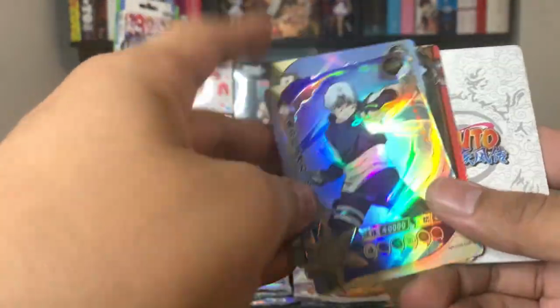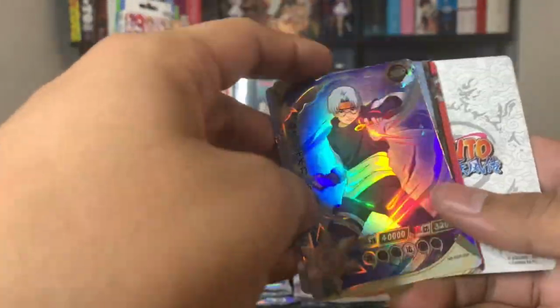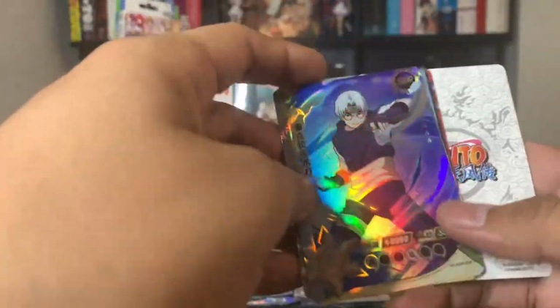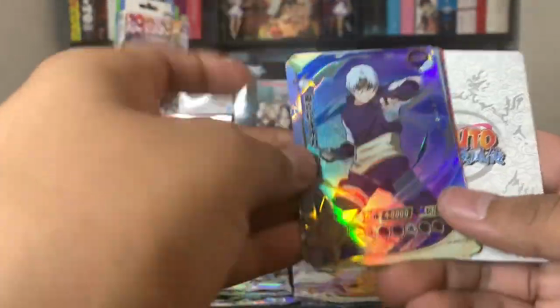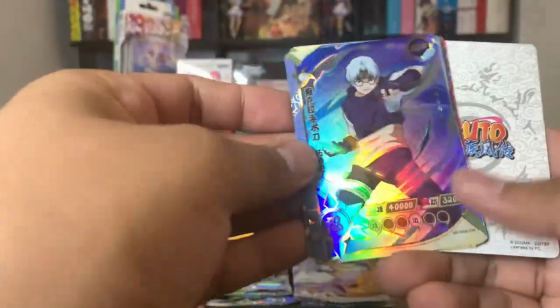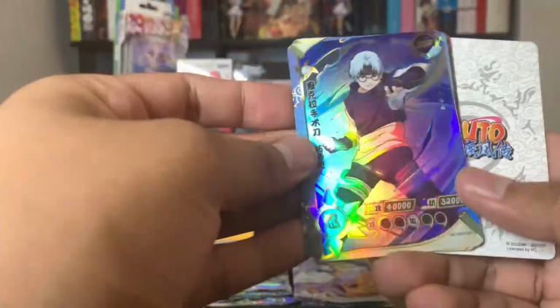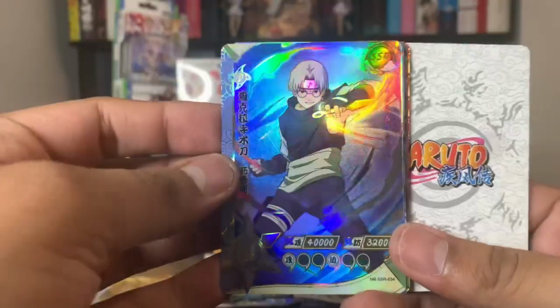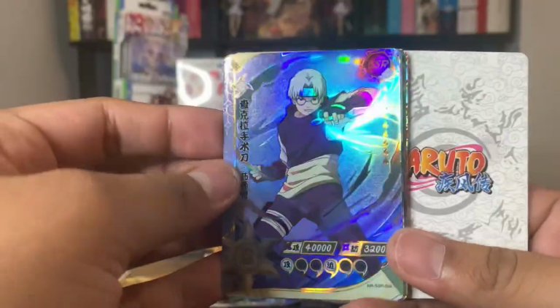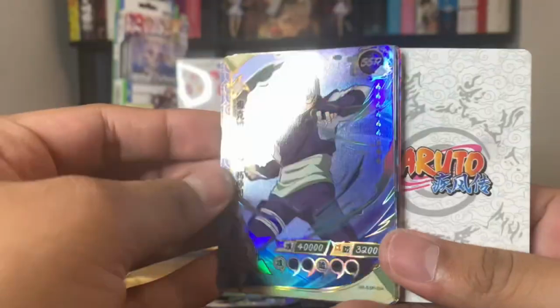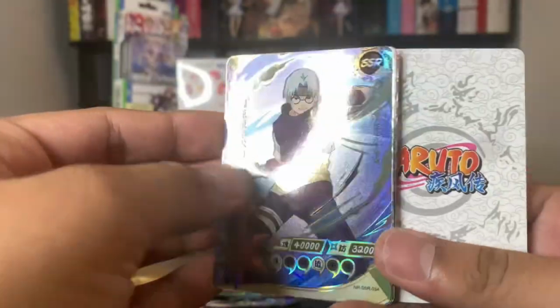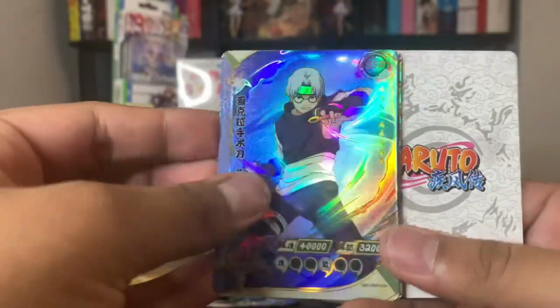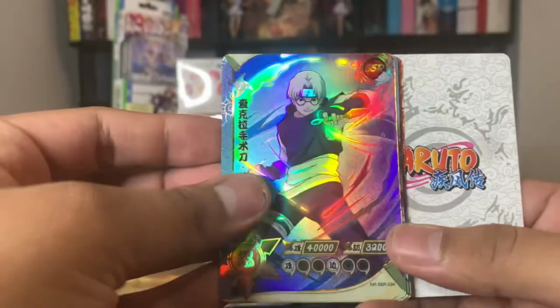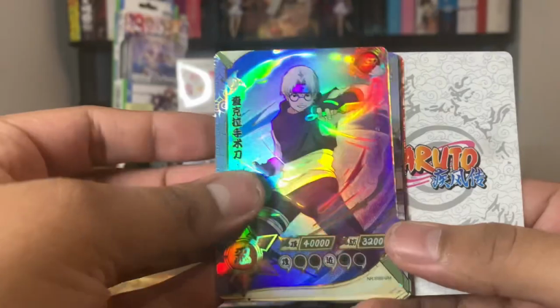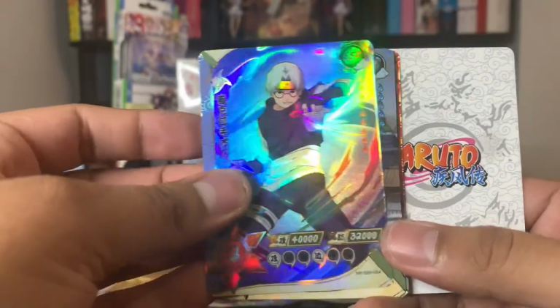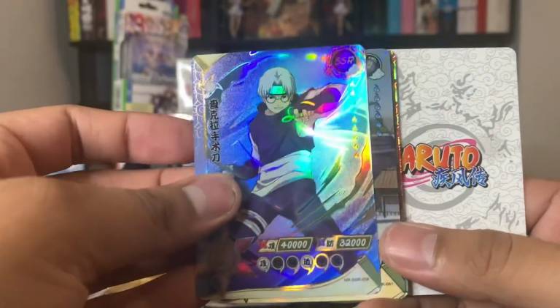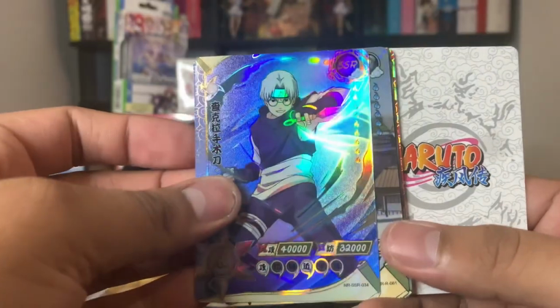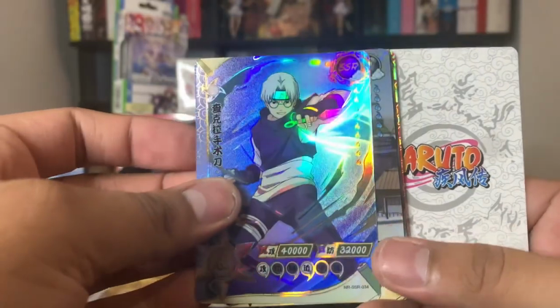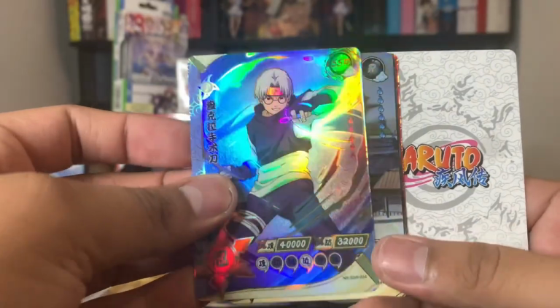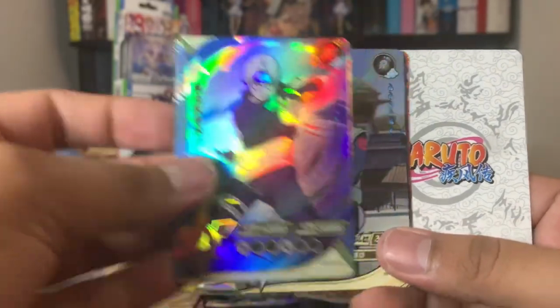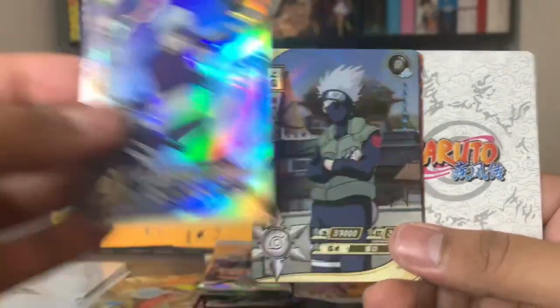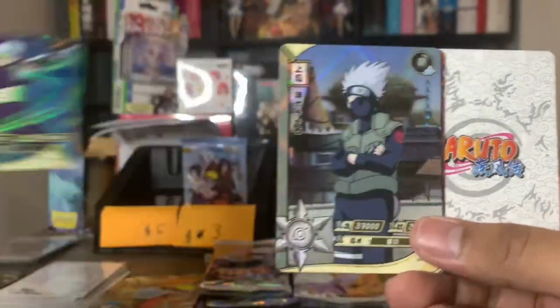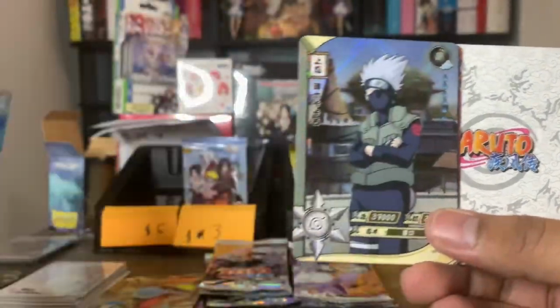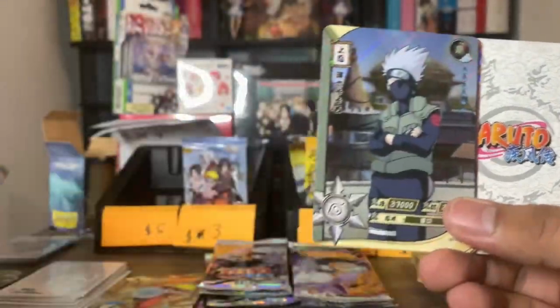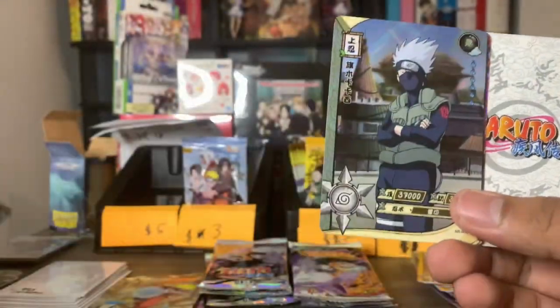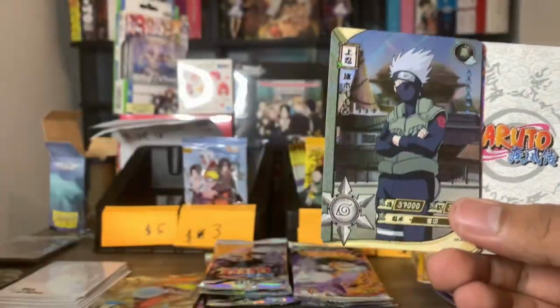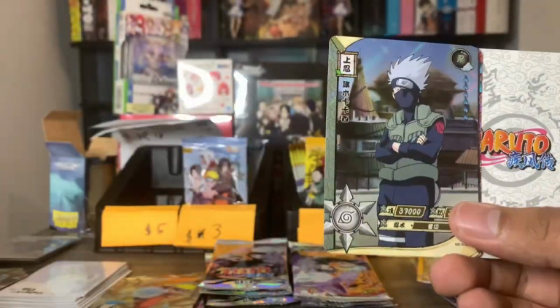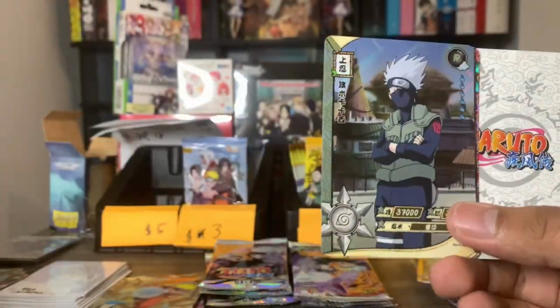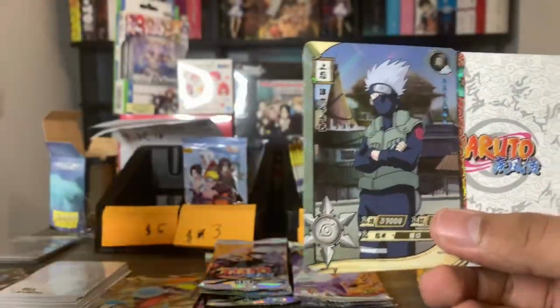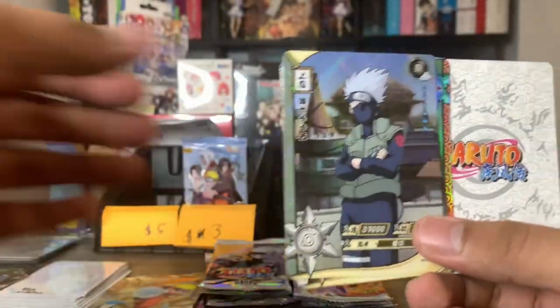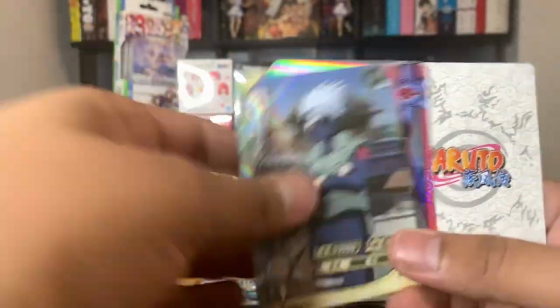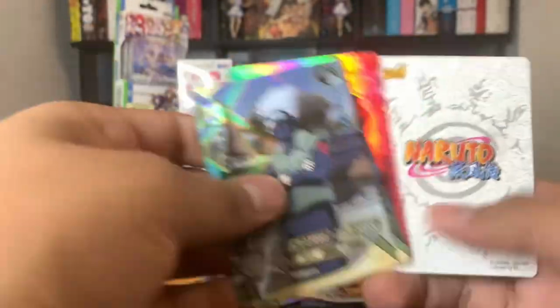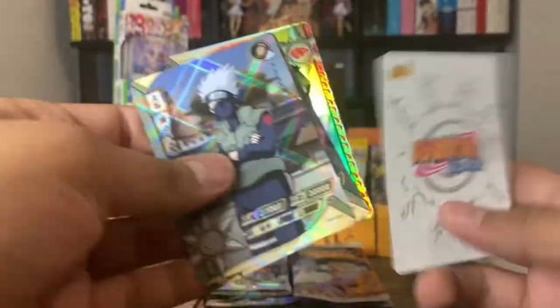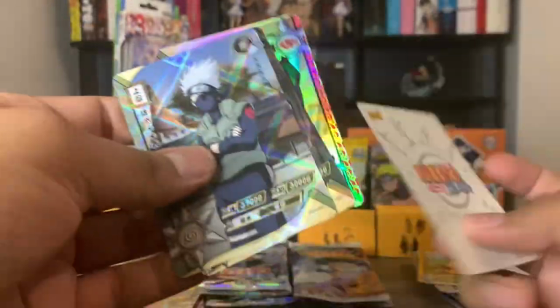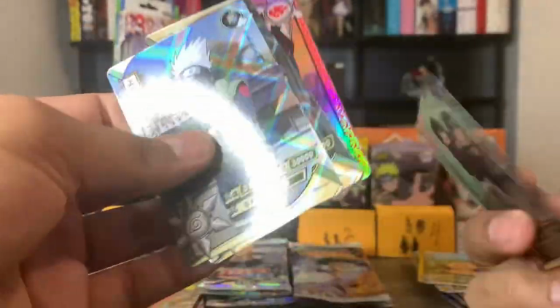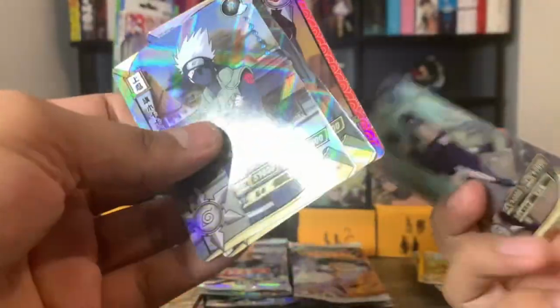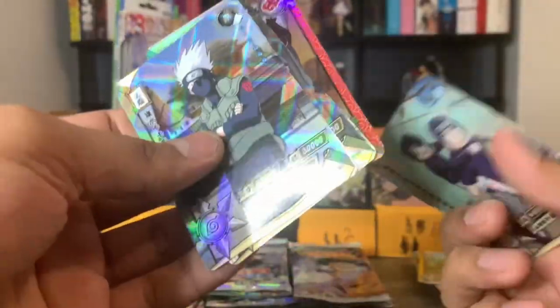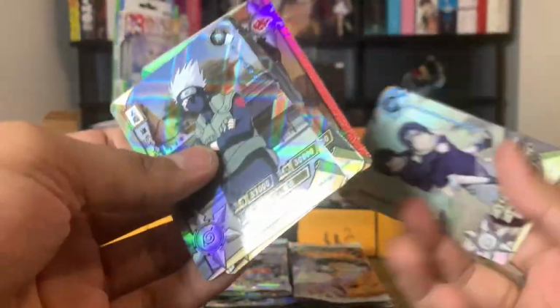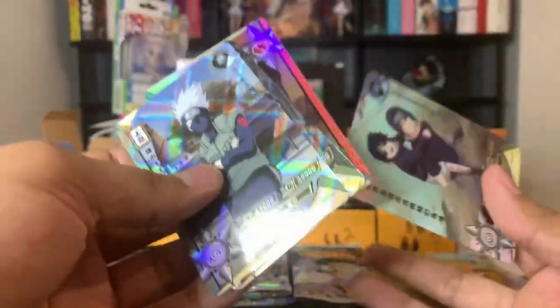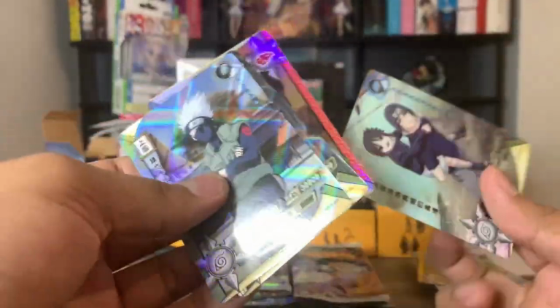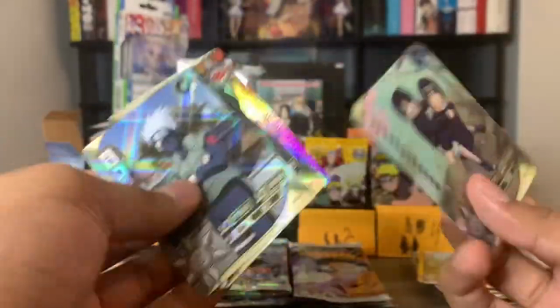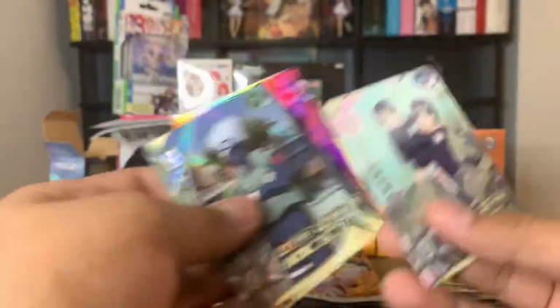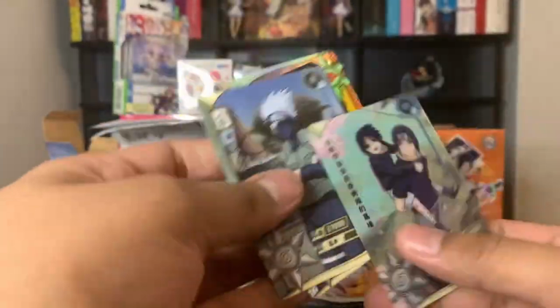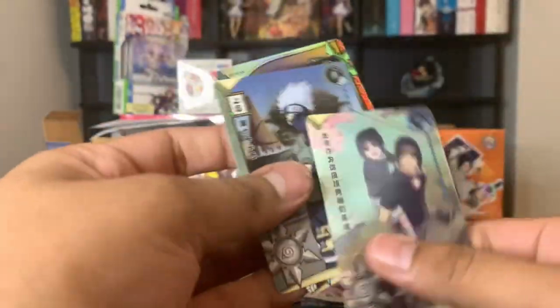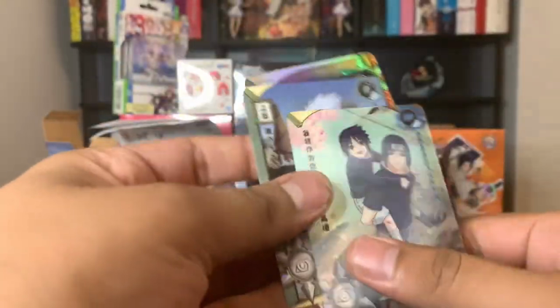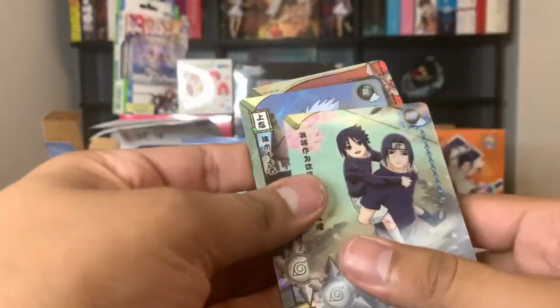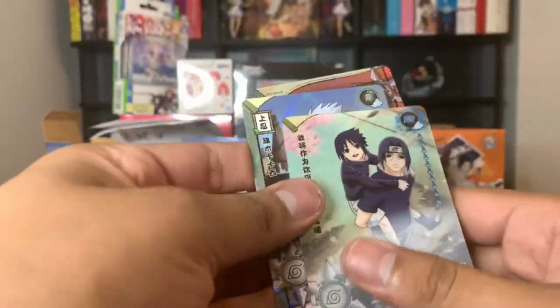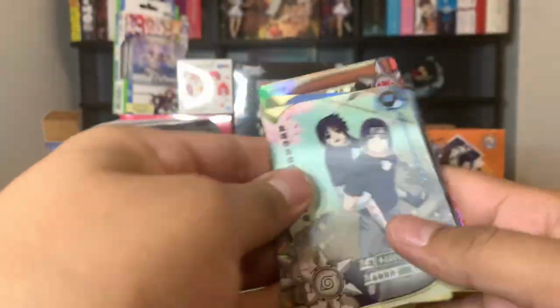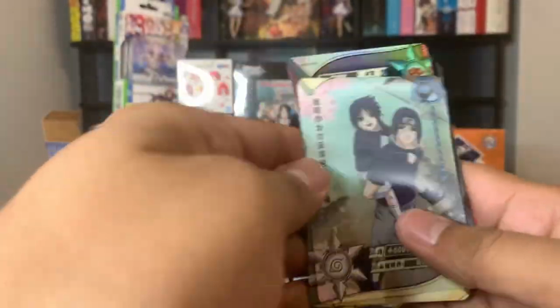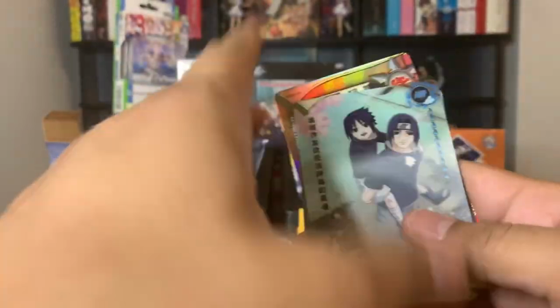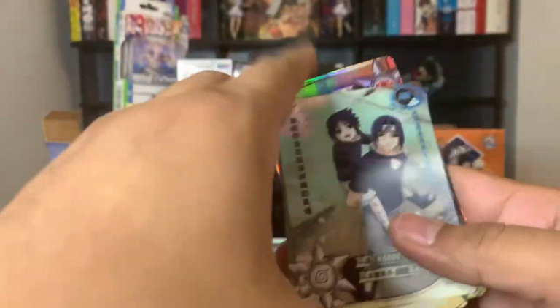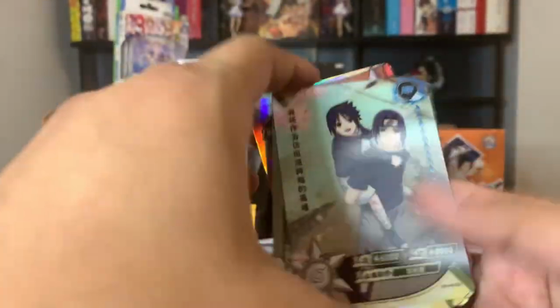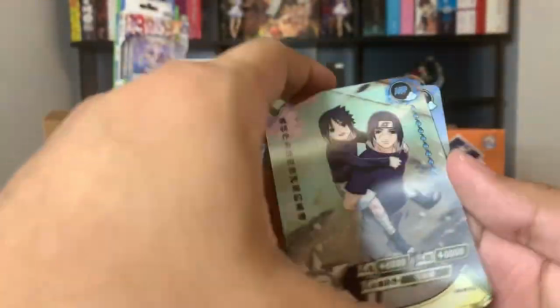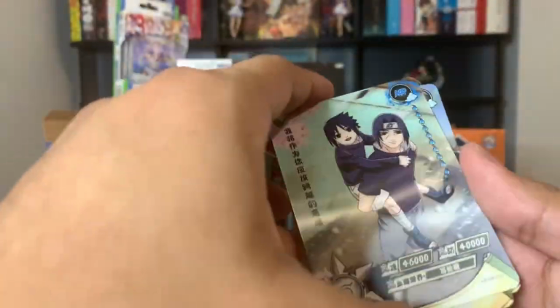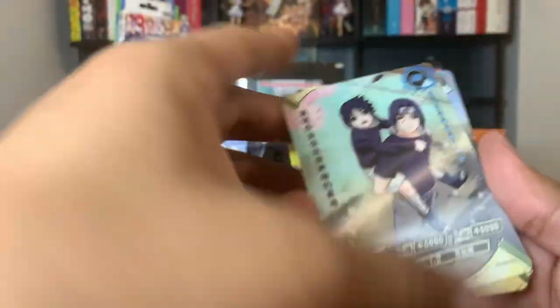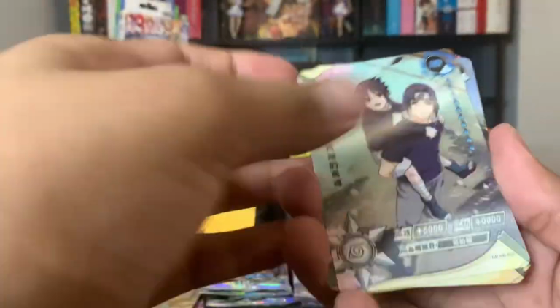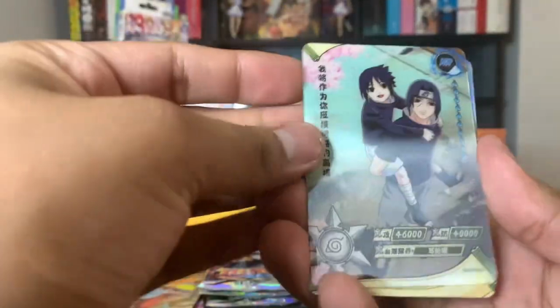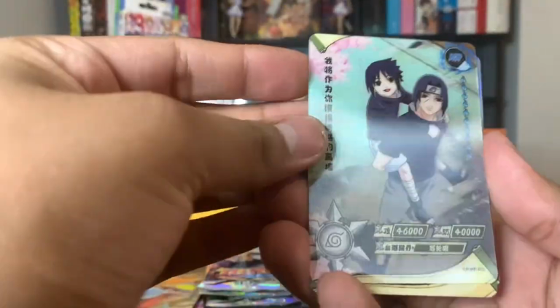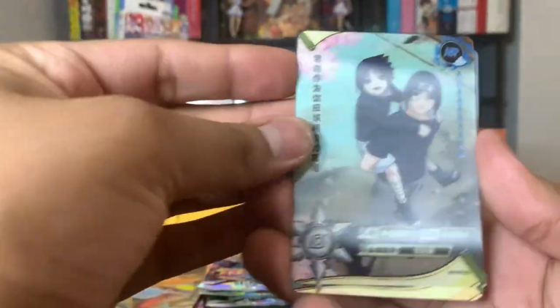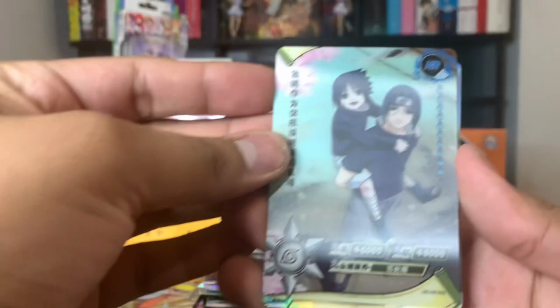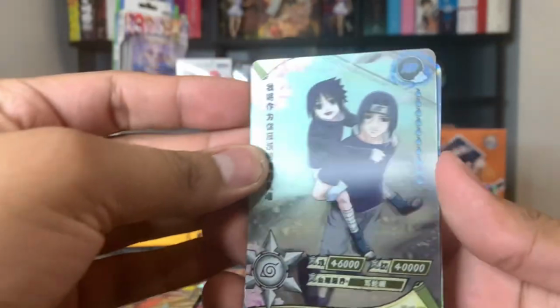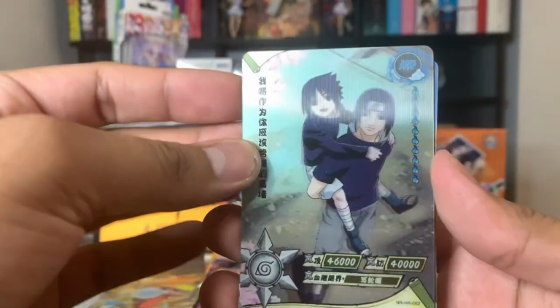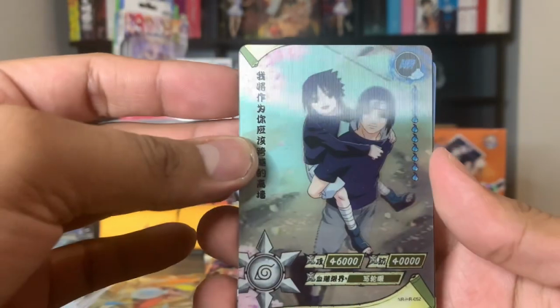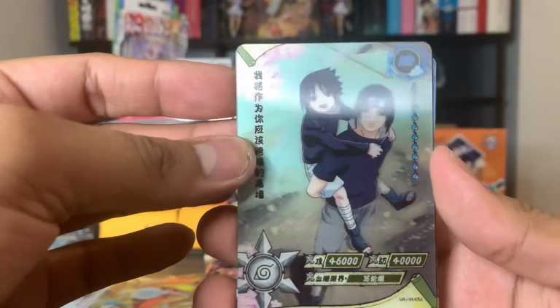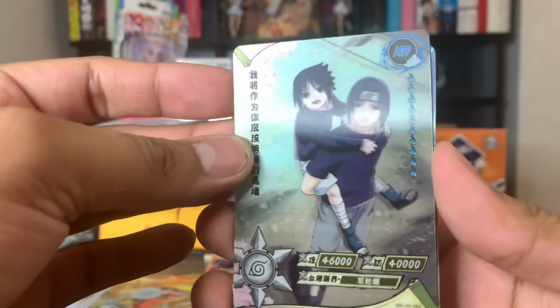SSR Kabuto — another duplicate for me. And an HR Sasuke and Itachi.